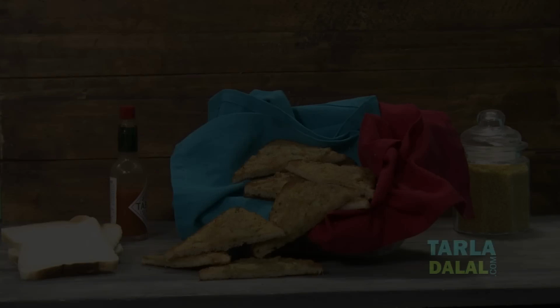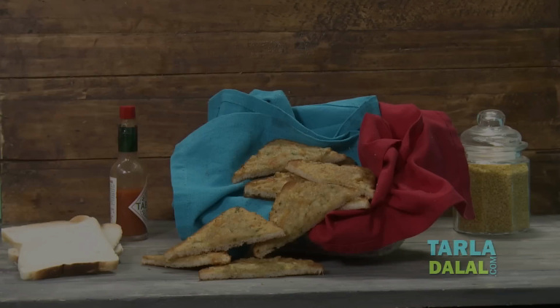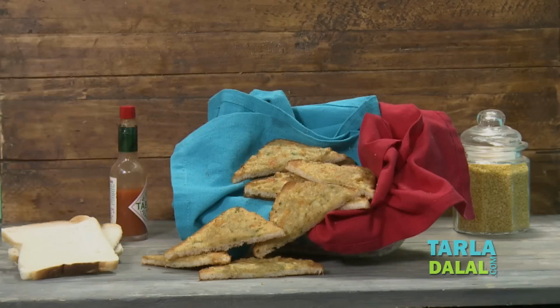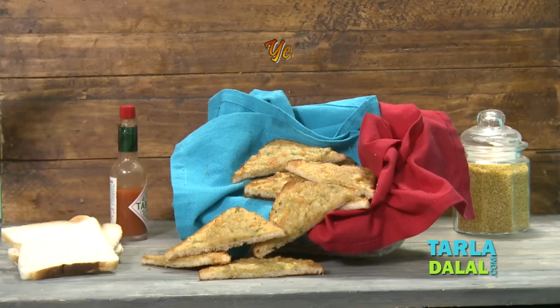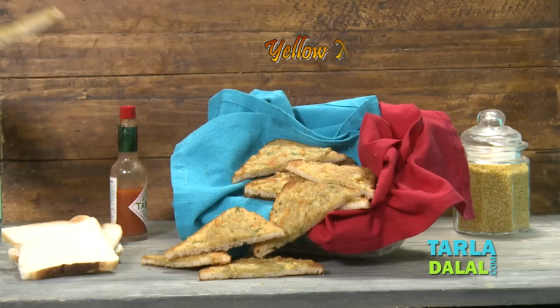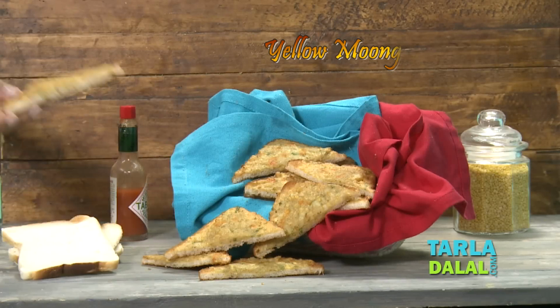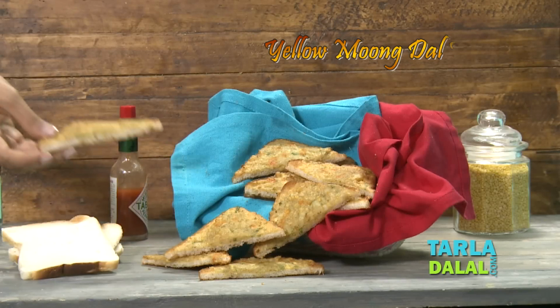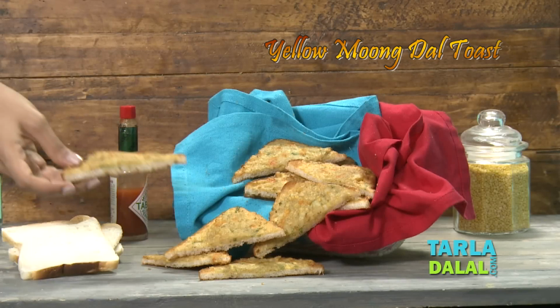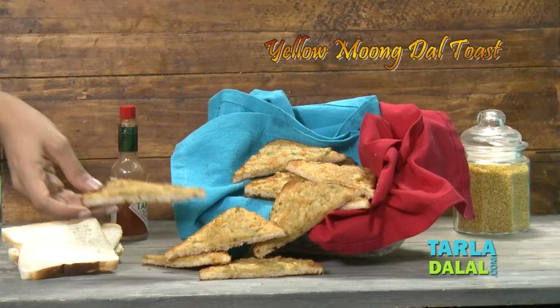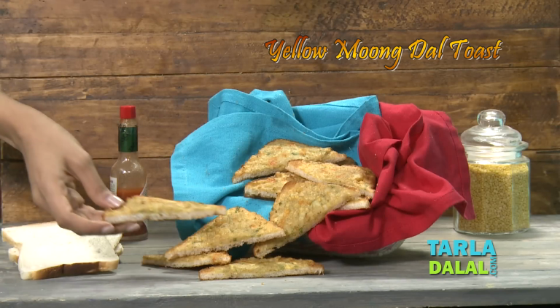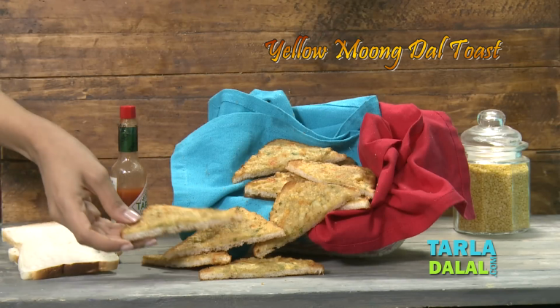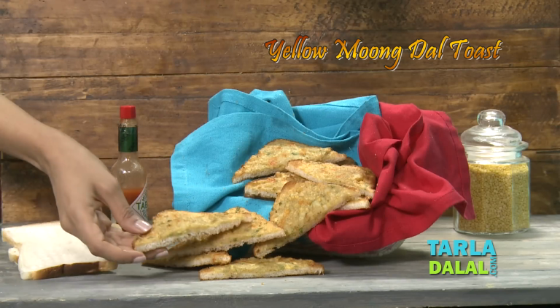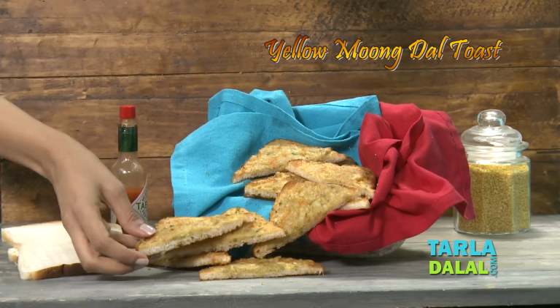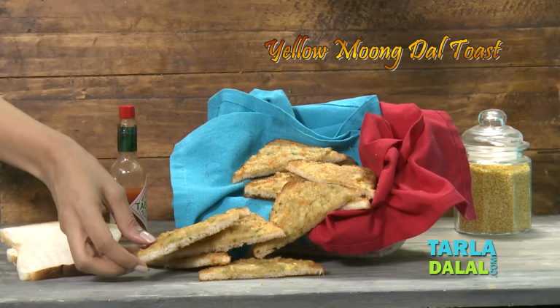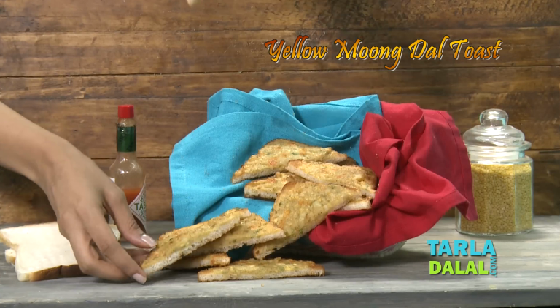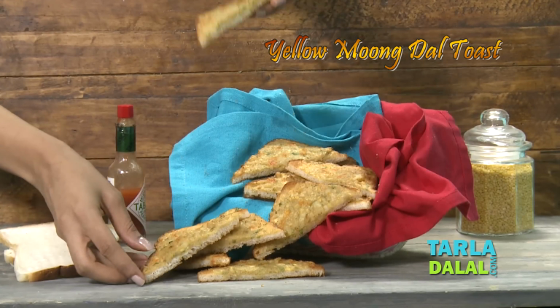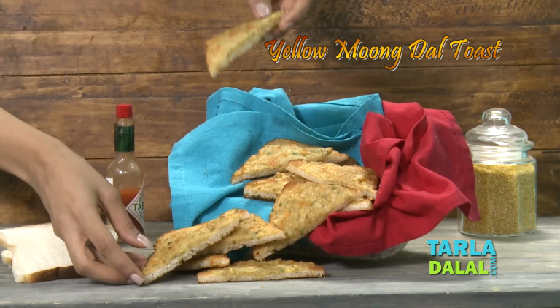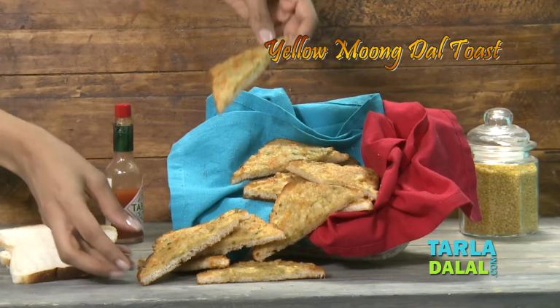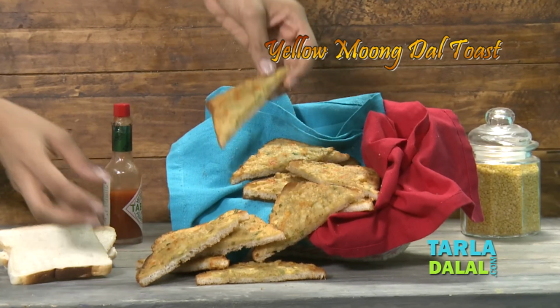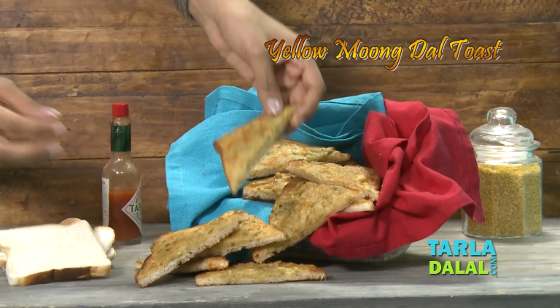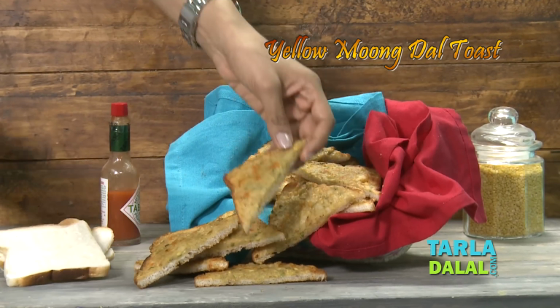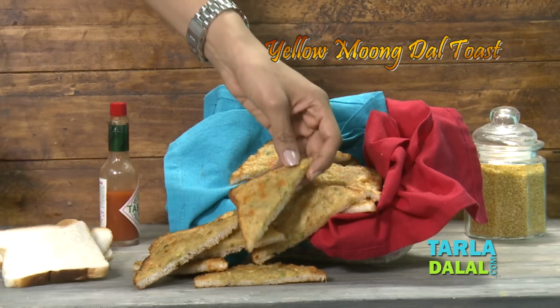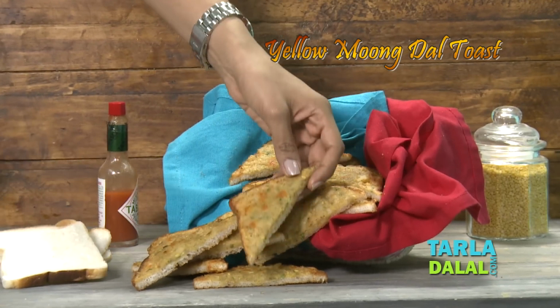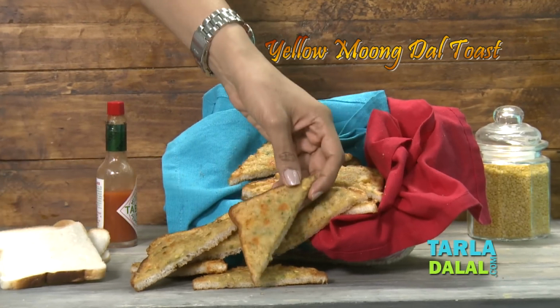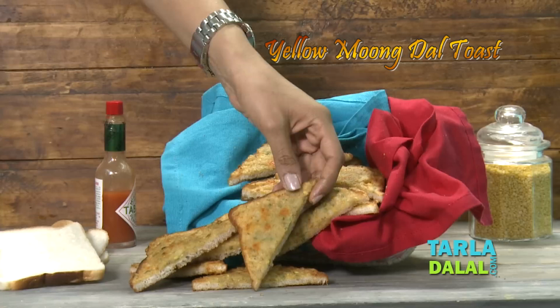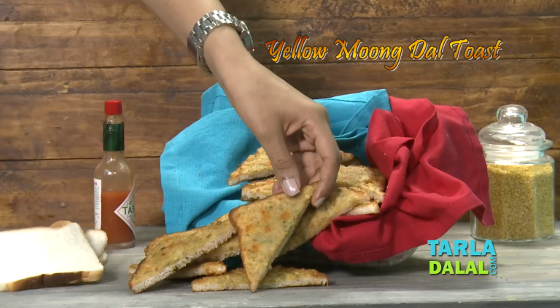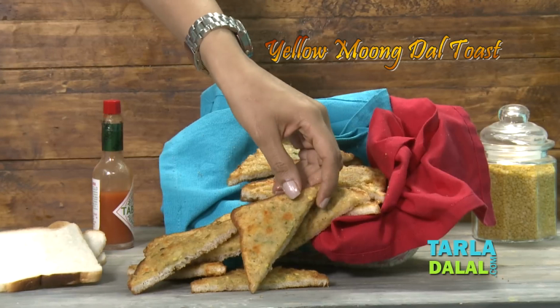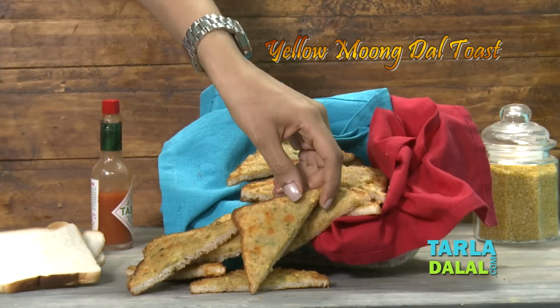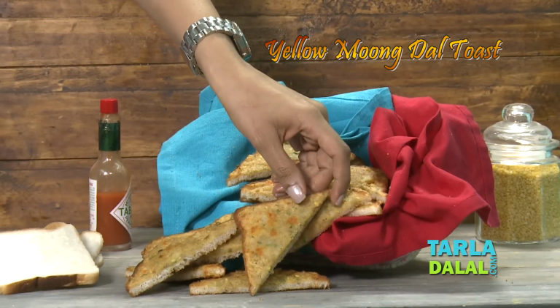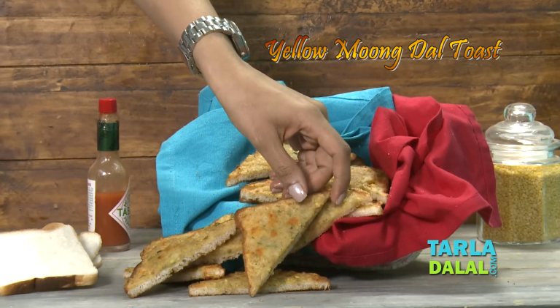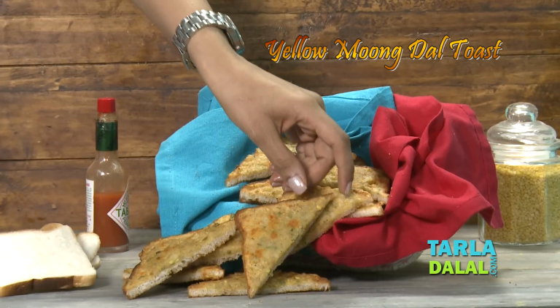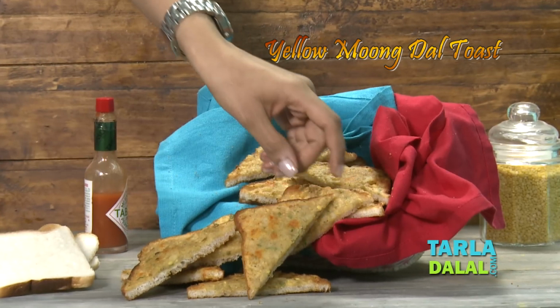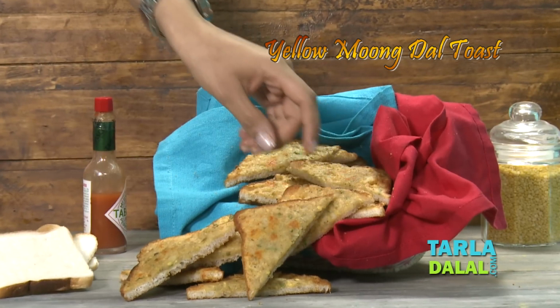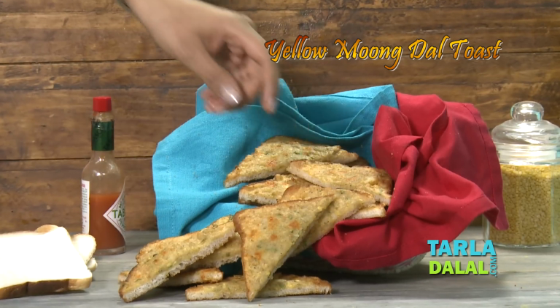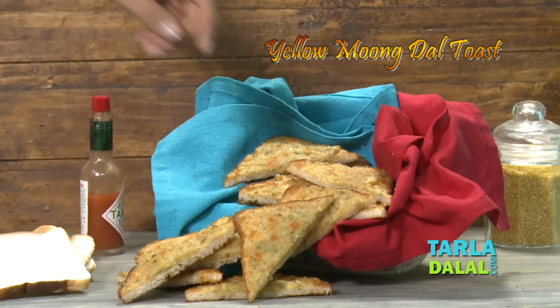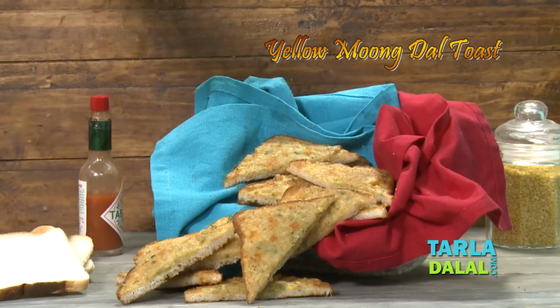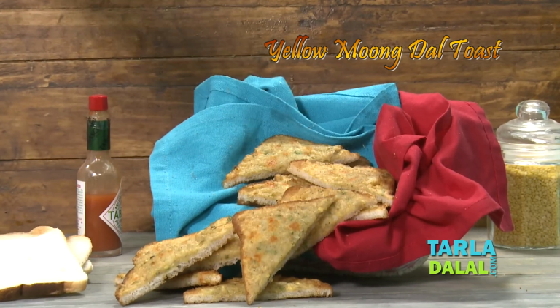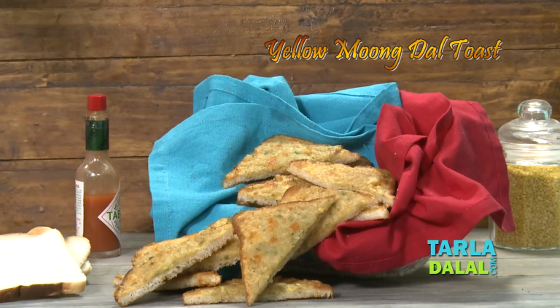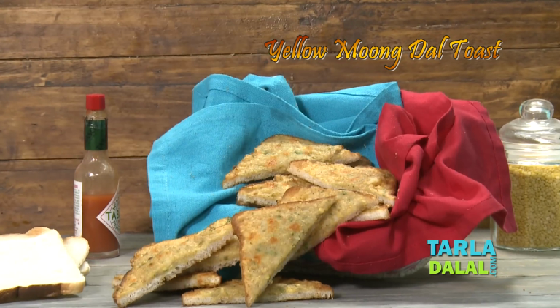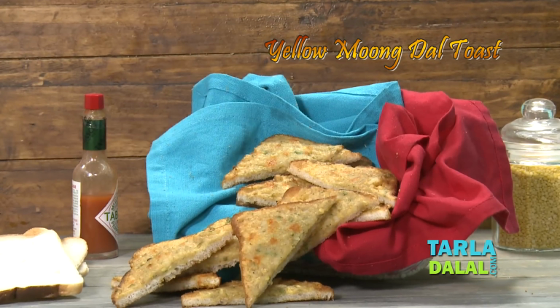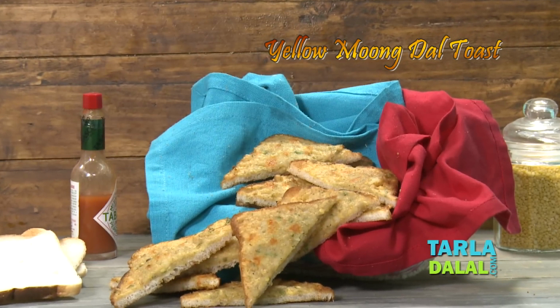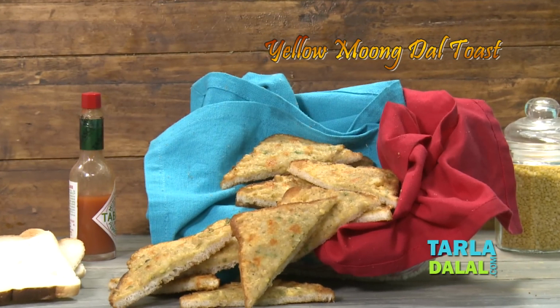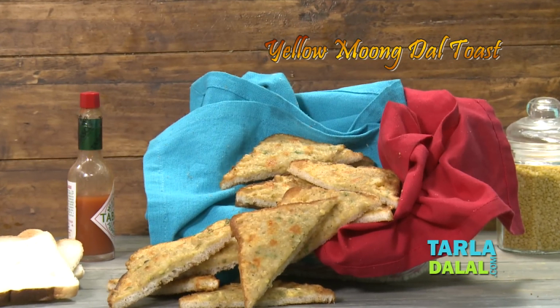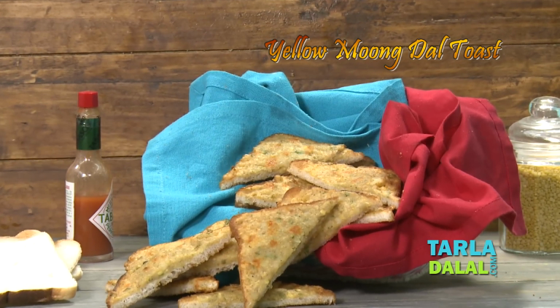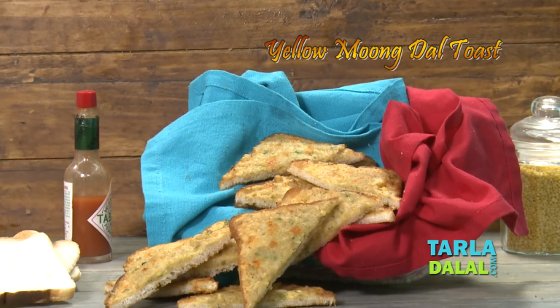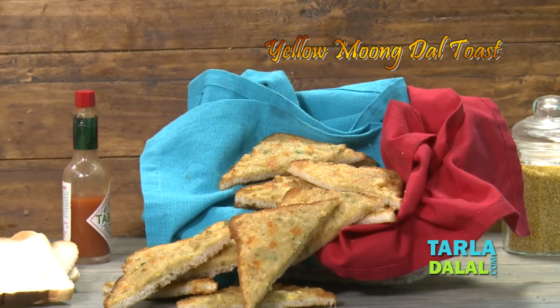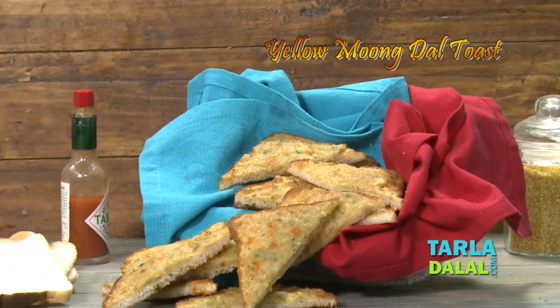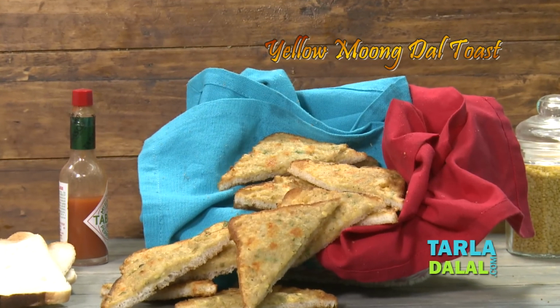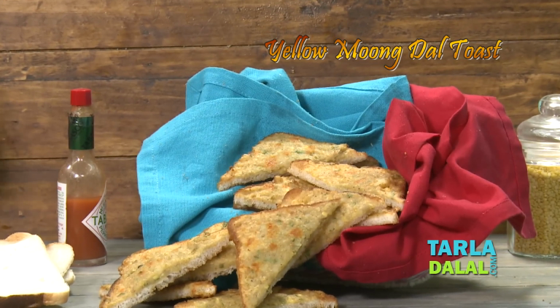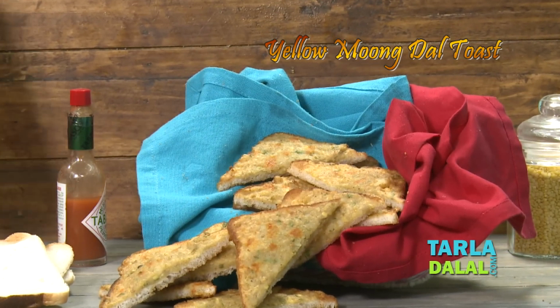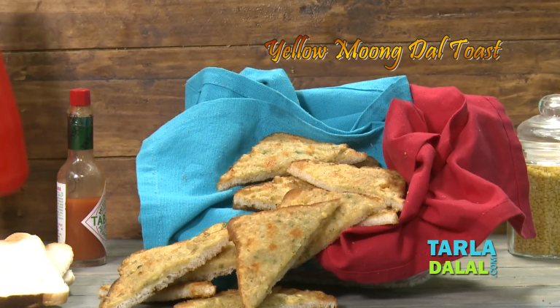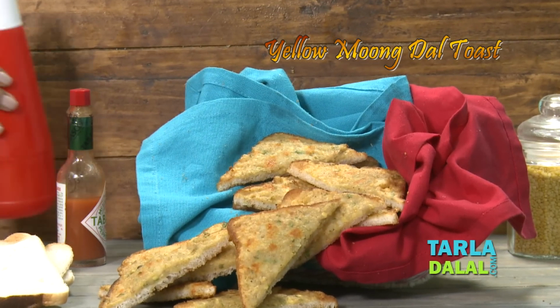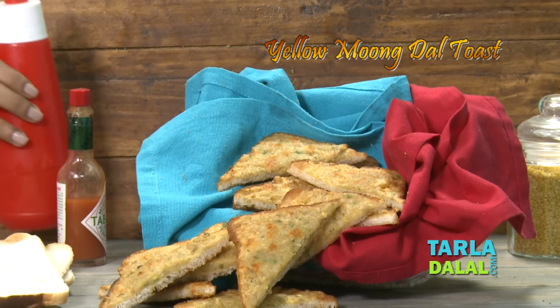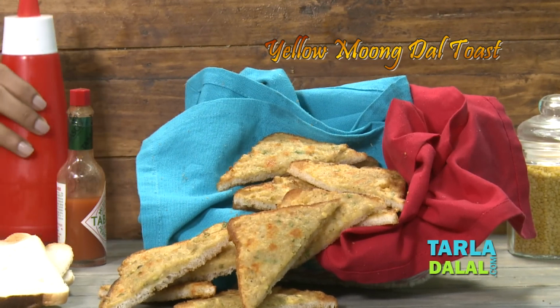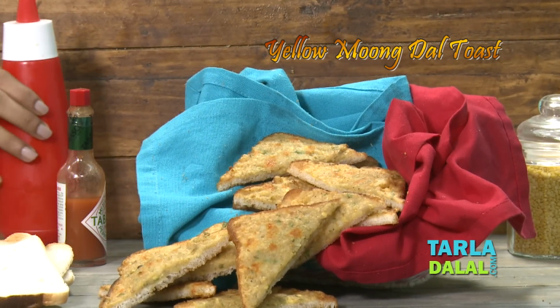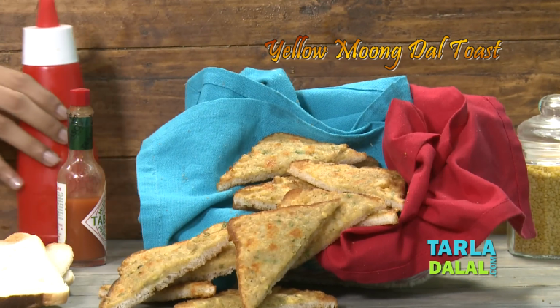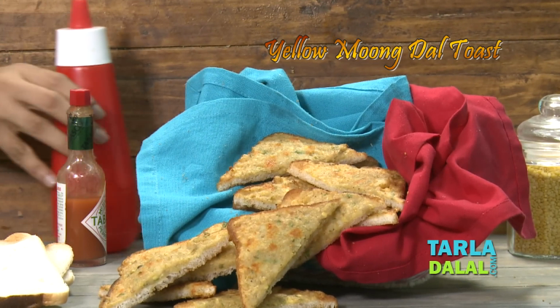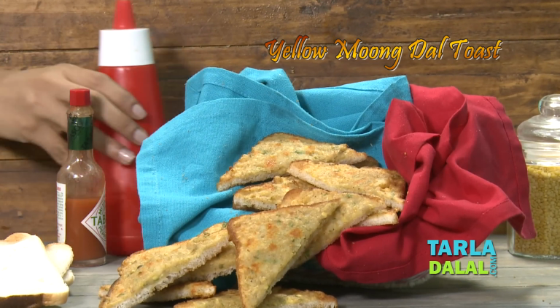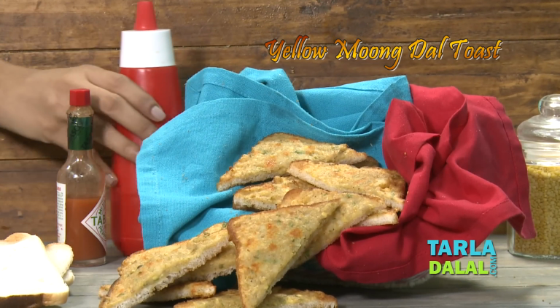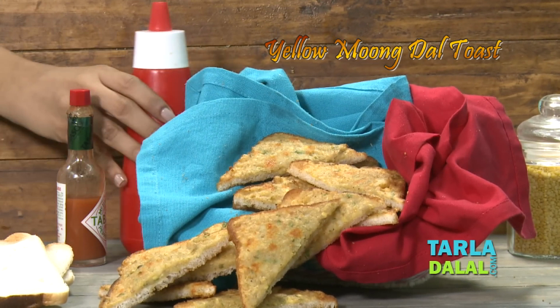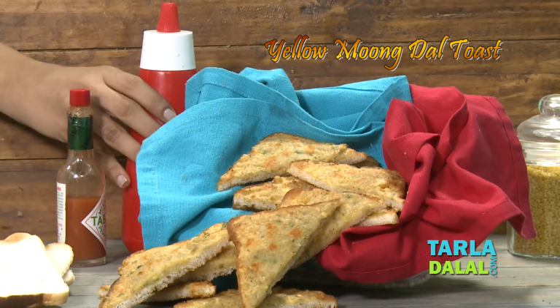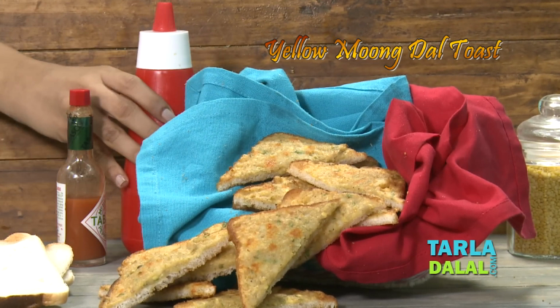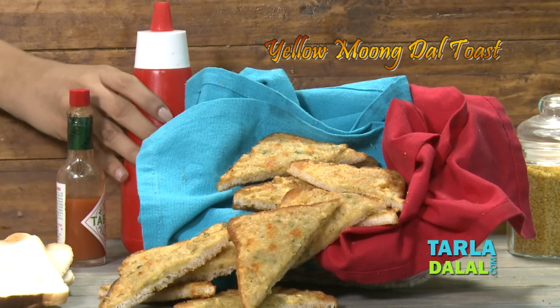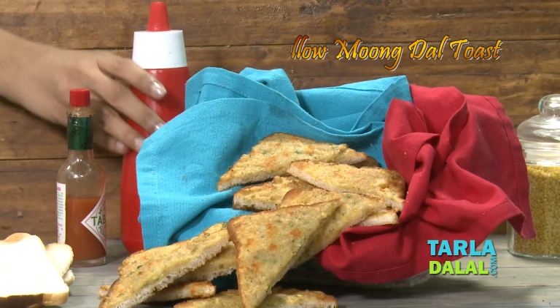Welcome to Tala Dal's Kitchen. I, Chef Pal, today will be showing you a scrumptious starter recipe named Yellow Moong Dal Toast.